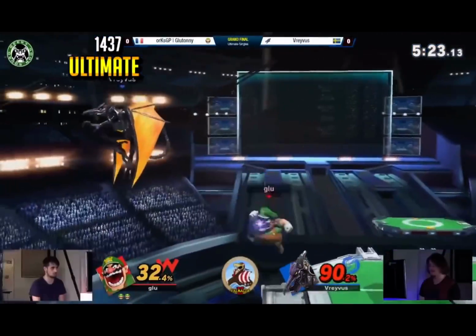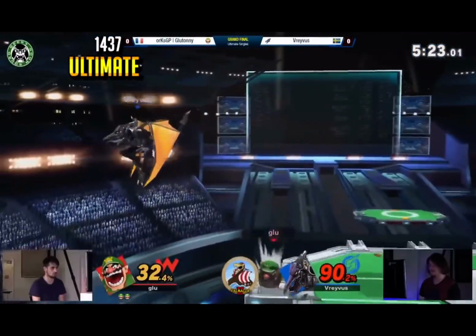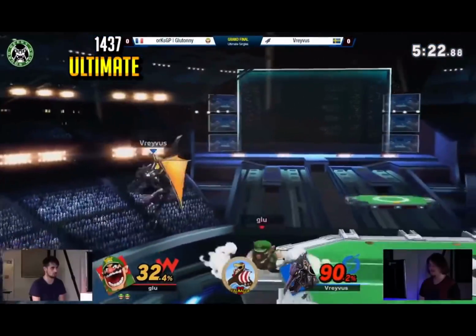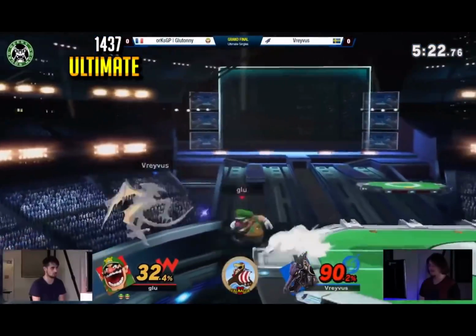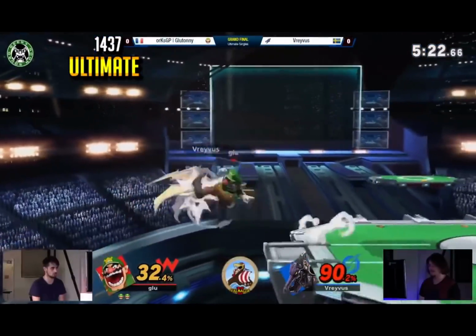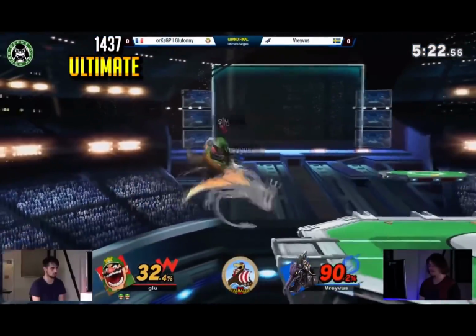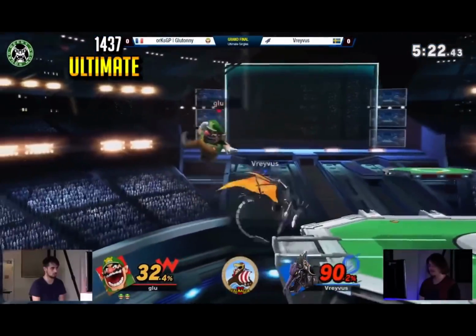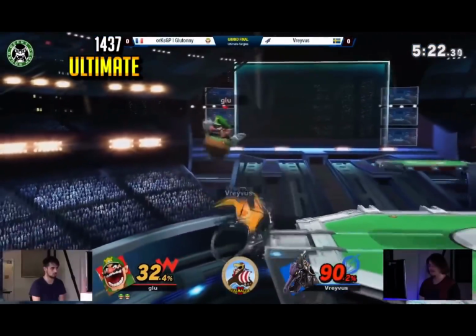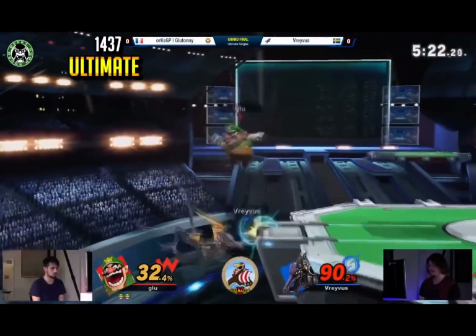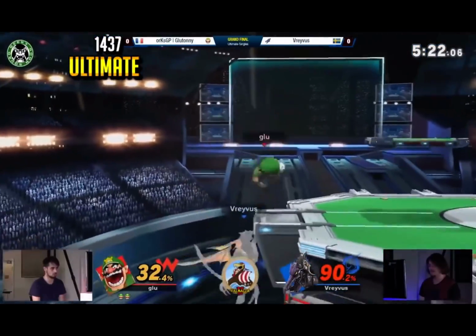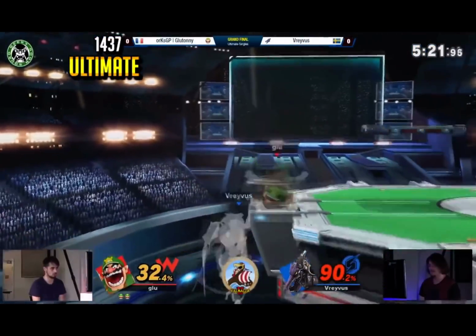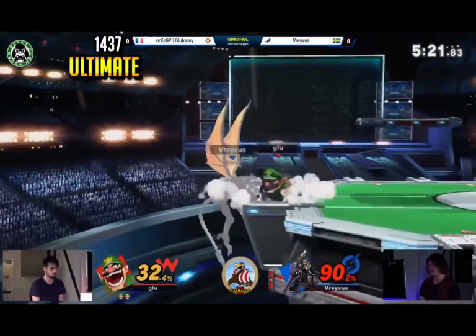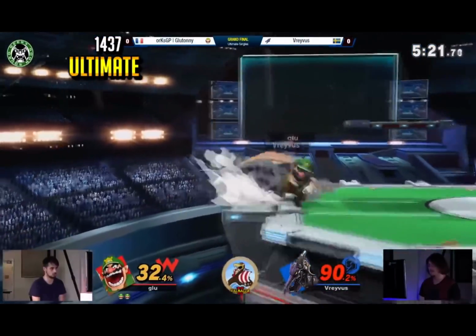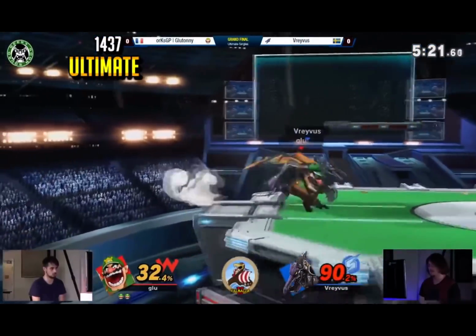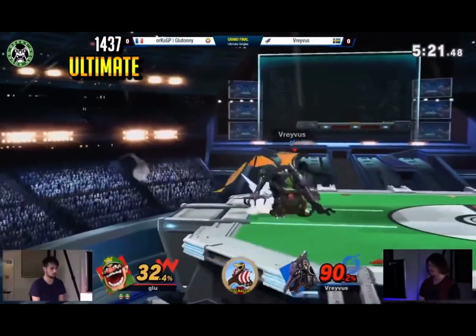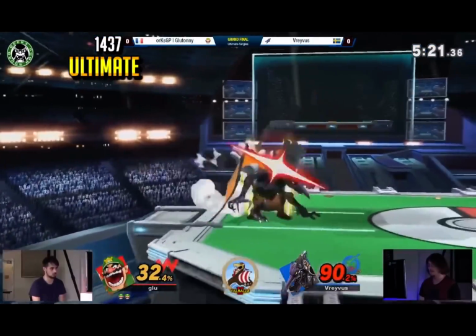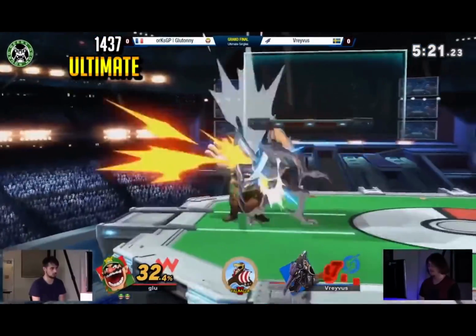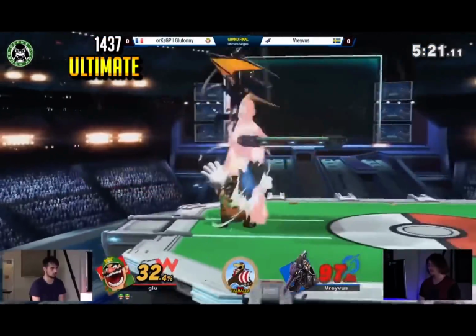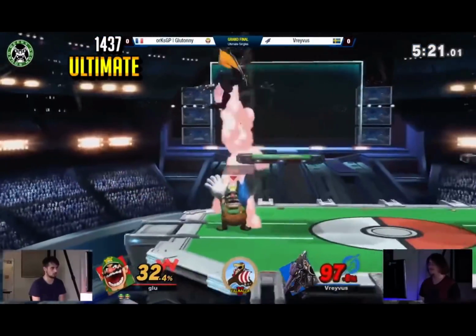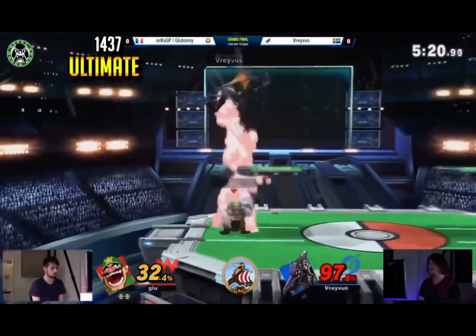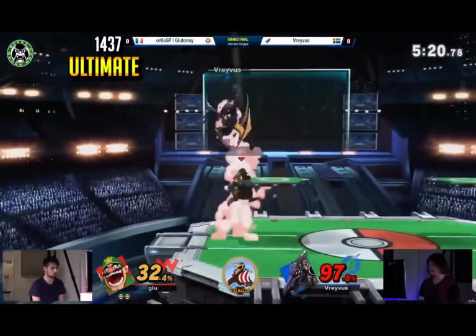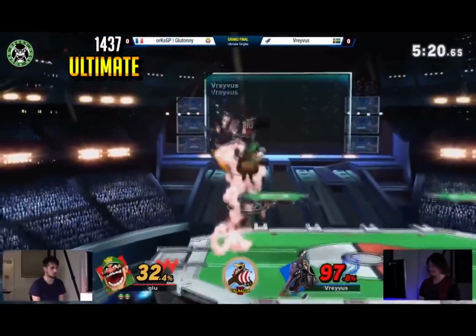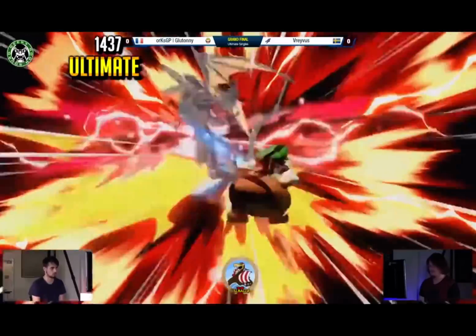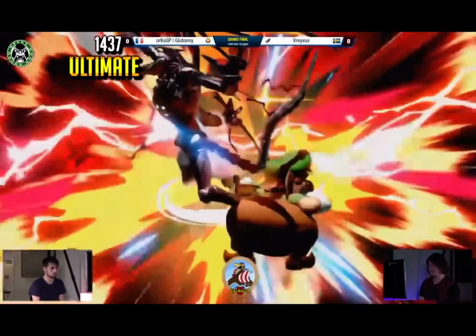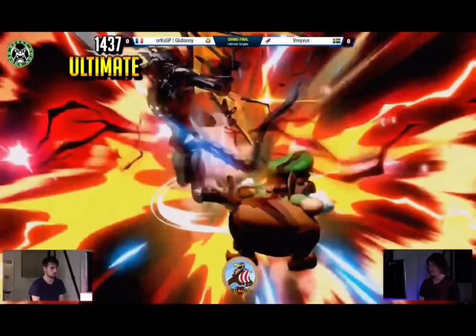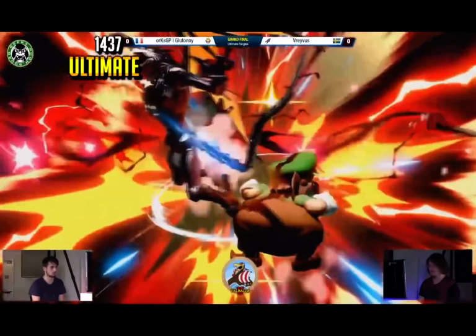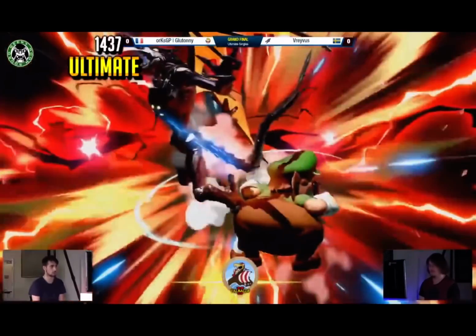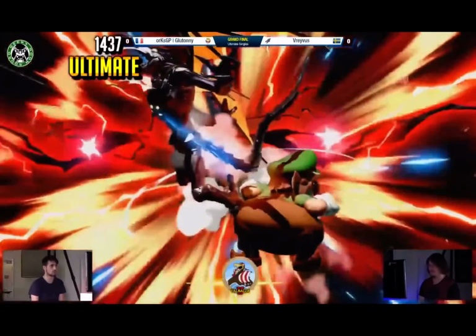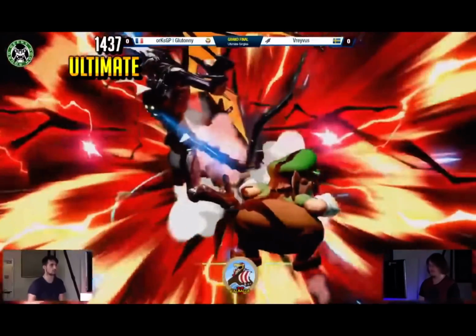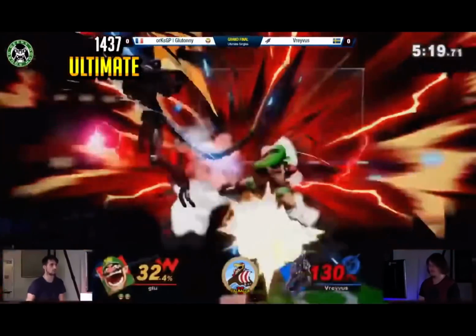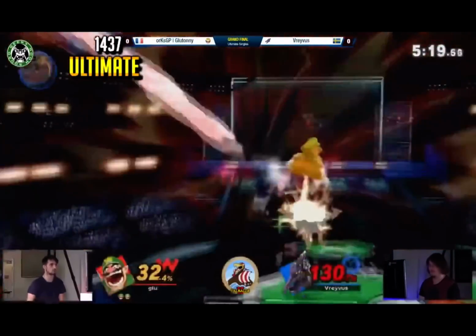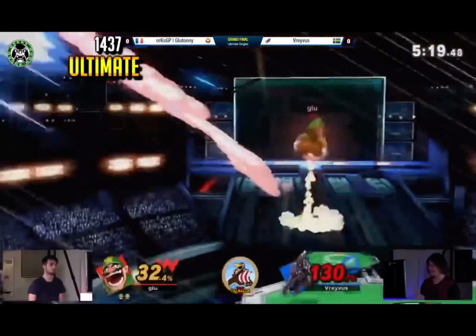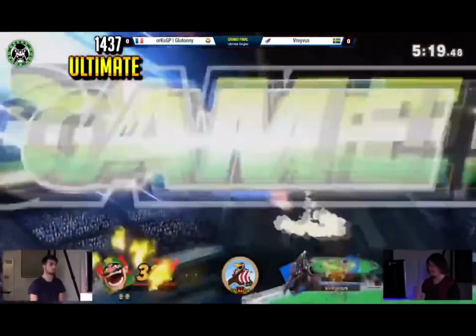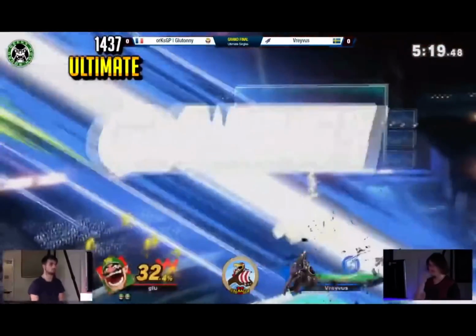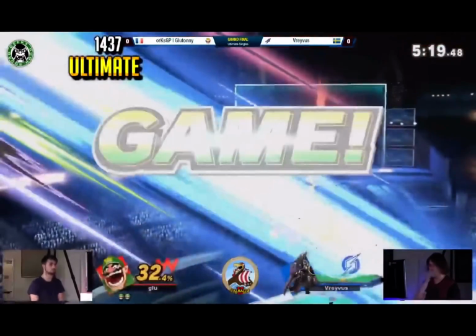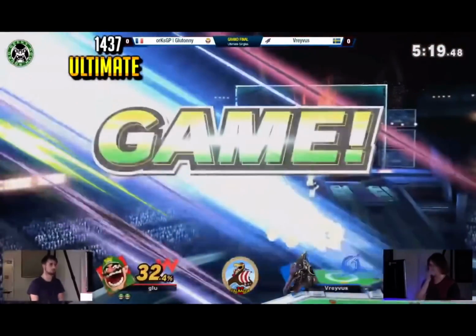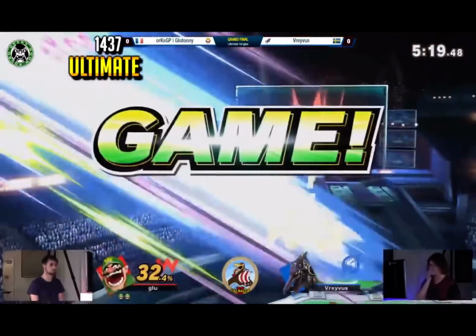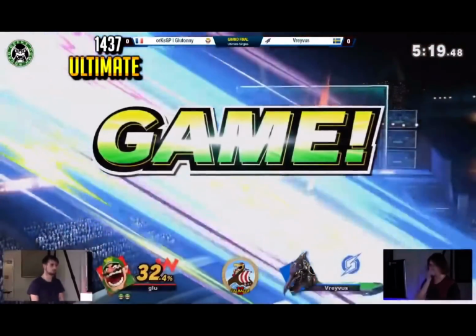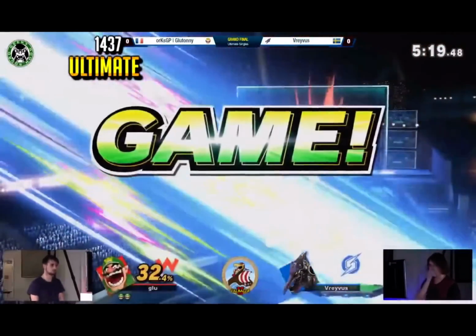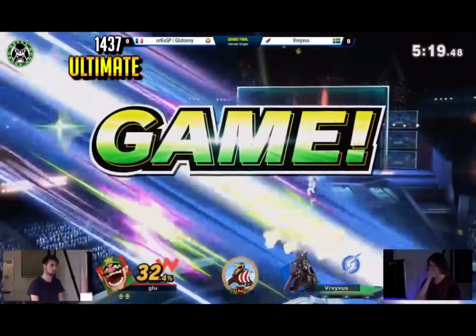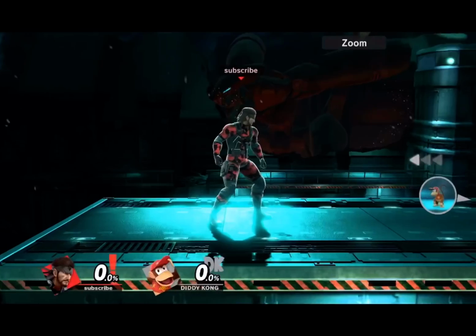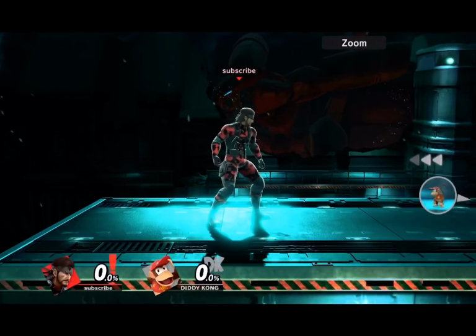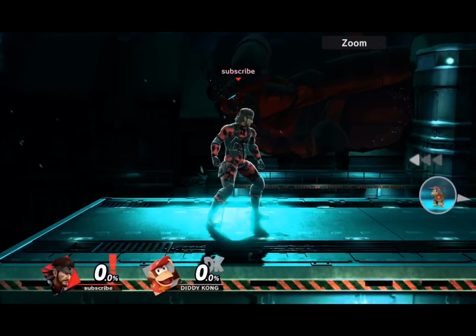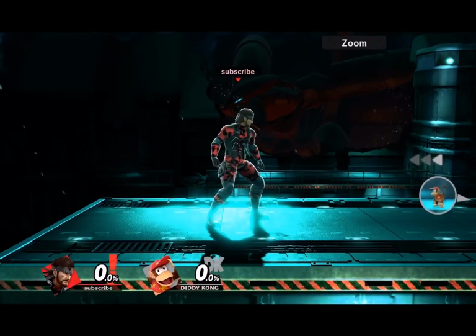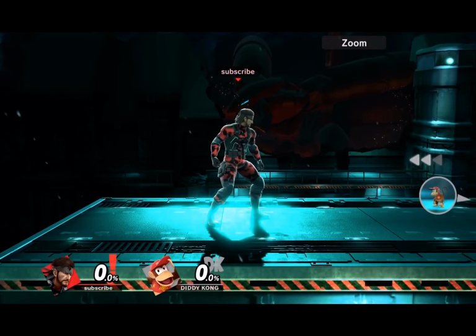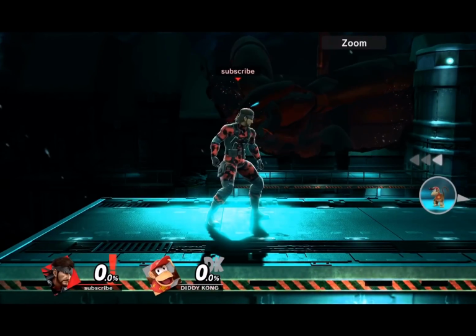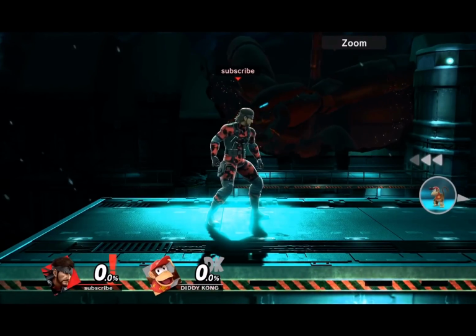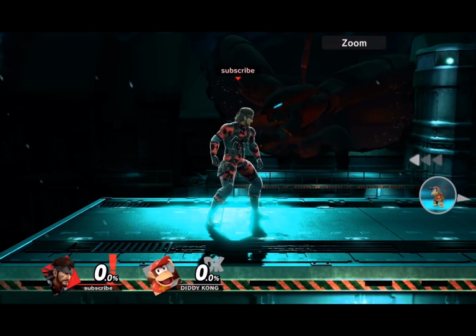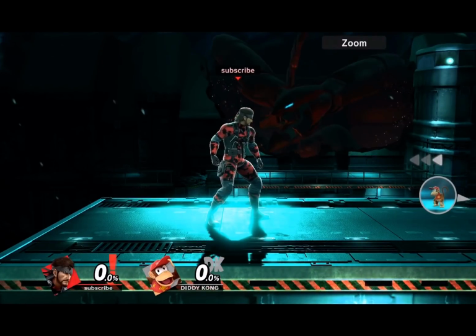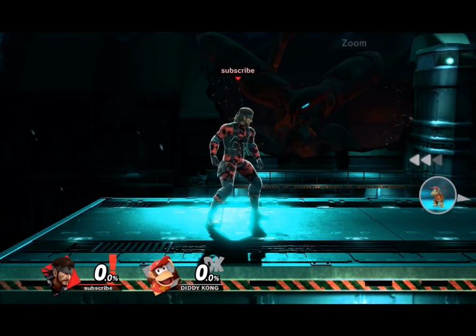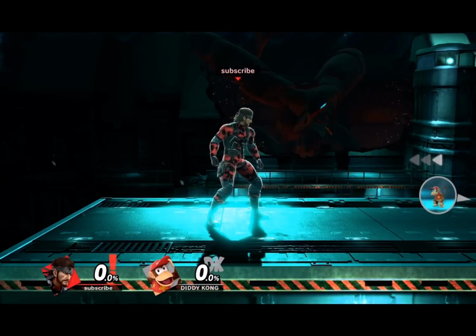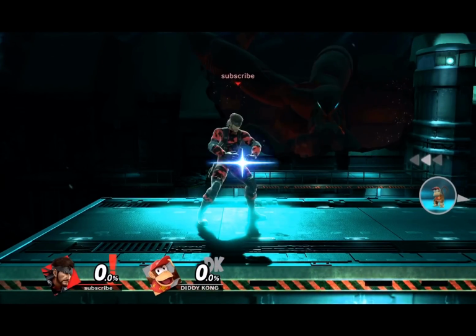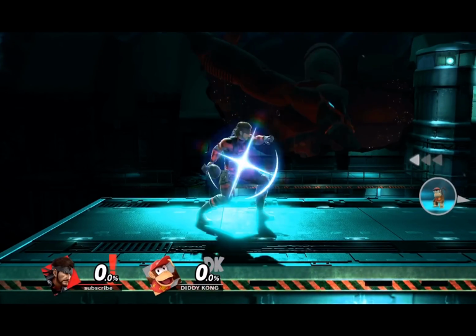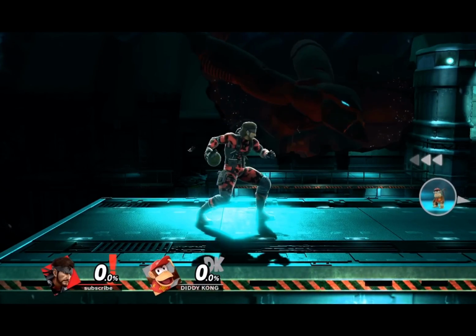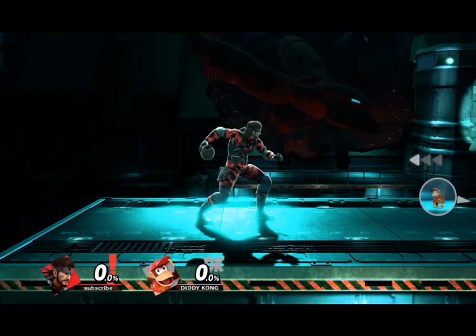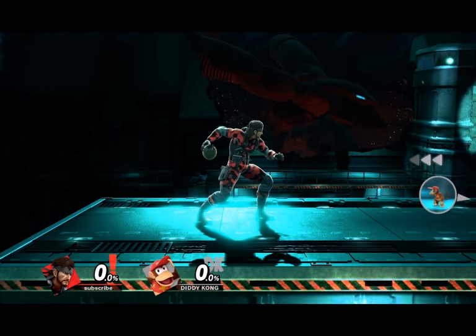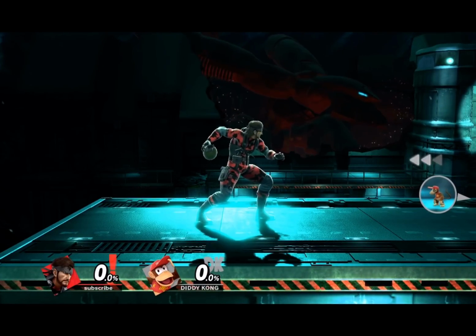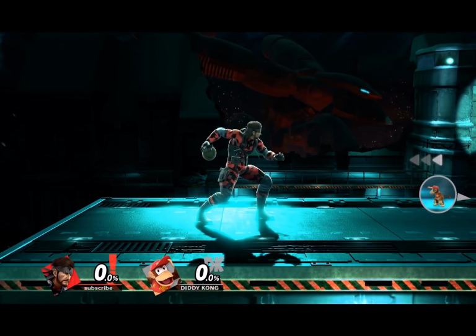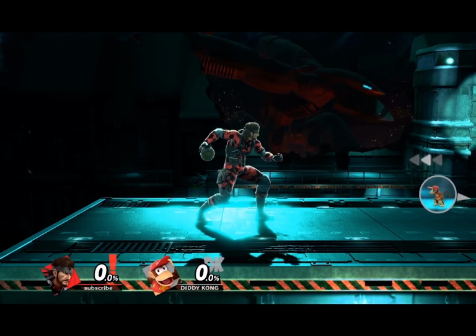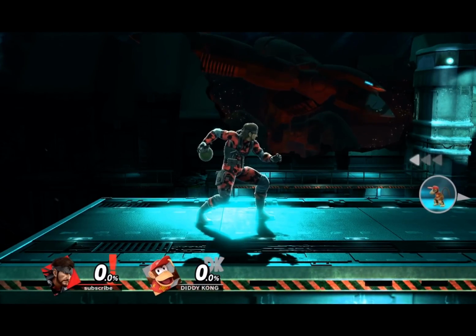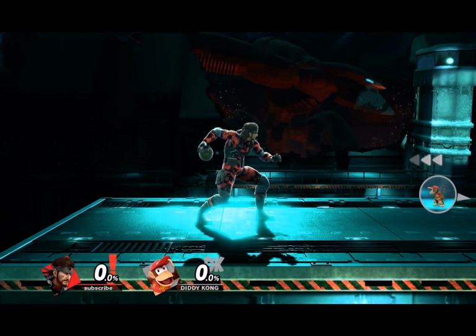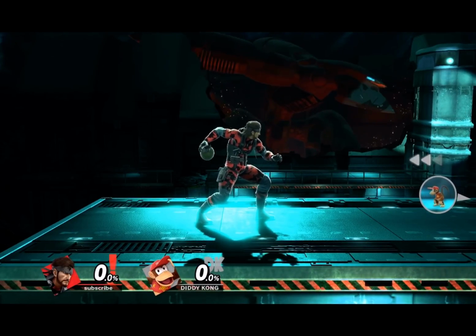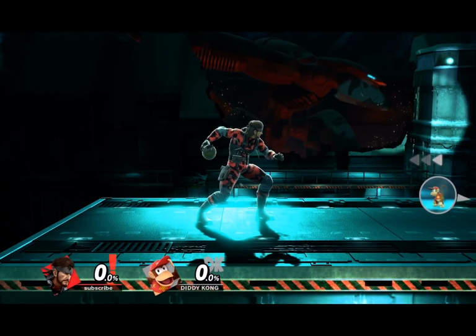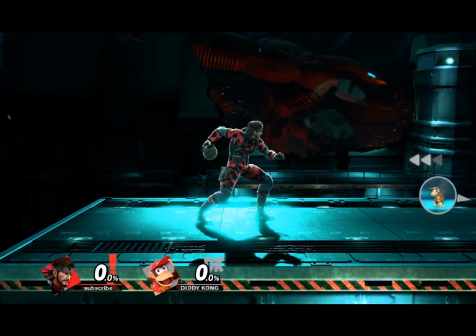For Wario, it is Waft. Not much explanation is needed here. There are infinite cheater moves with this character — it's insane.